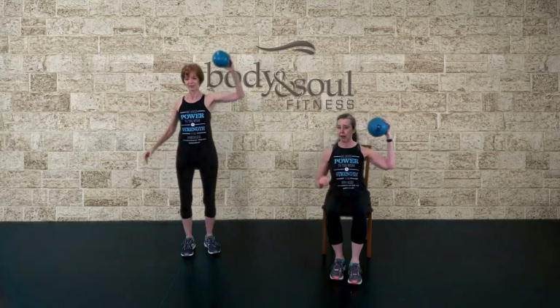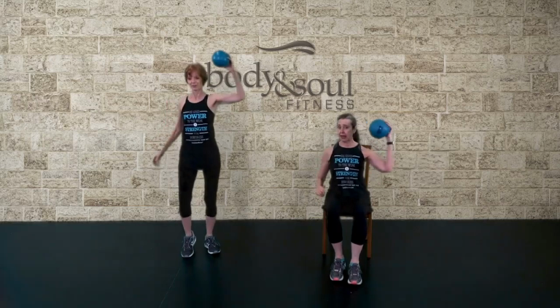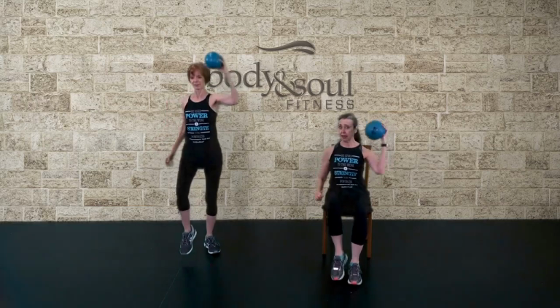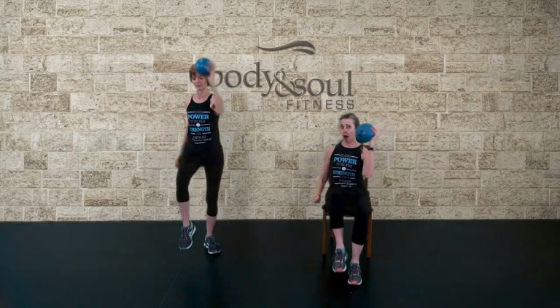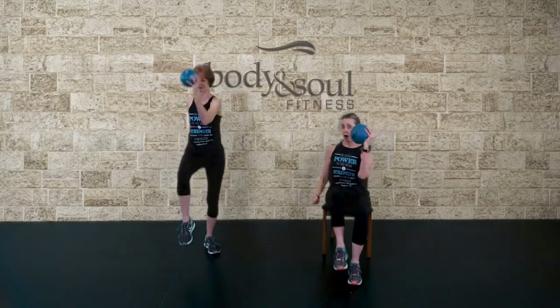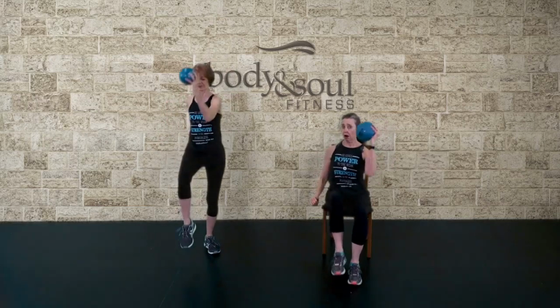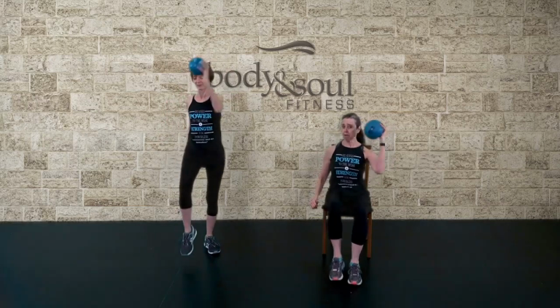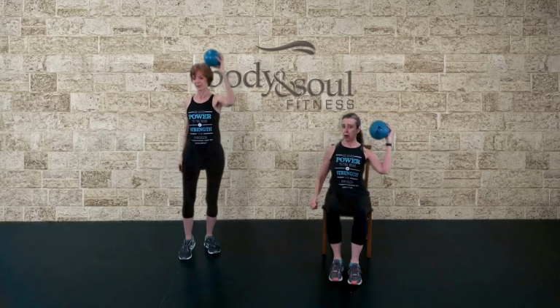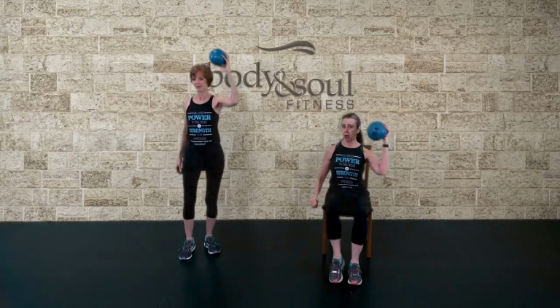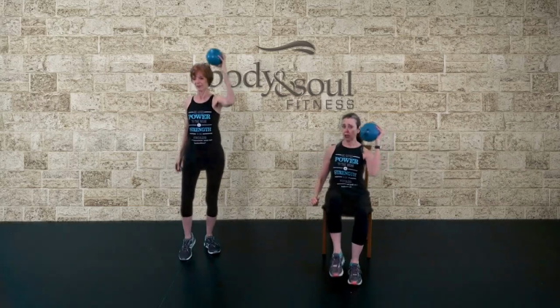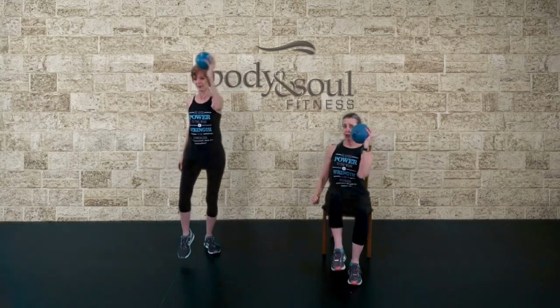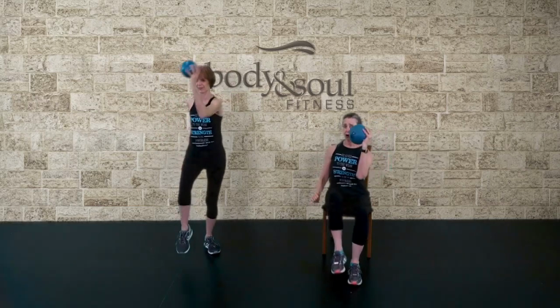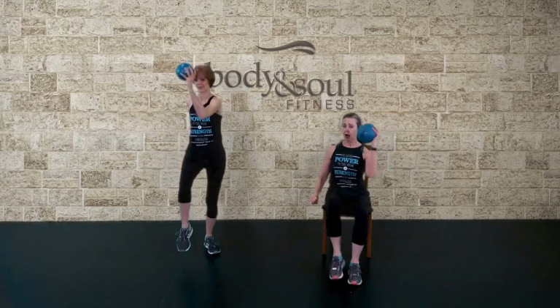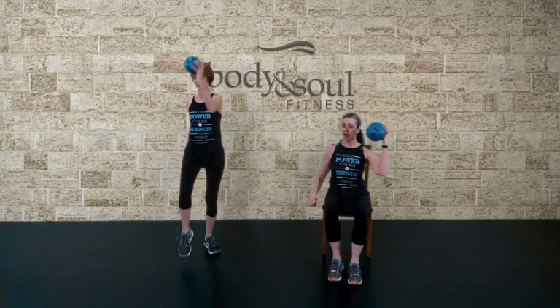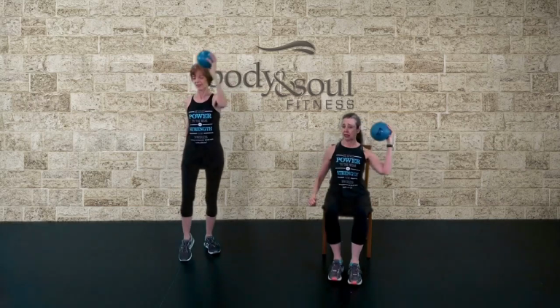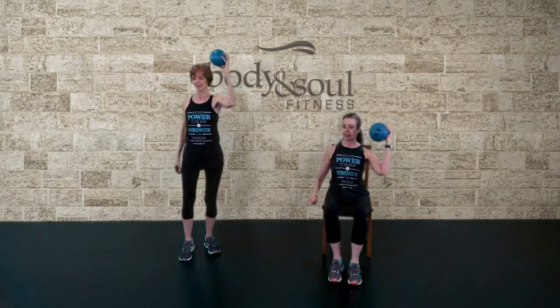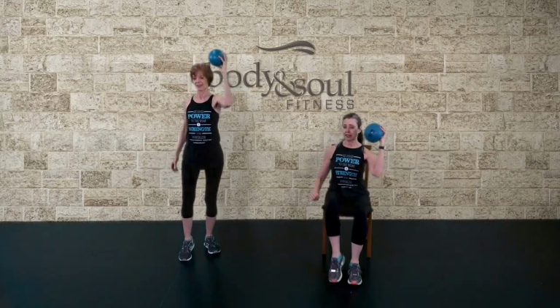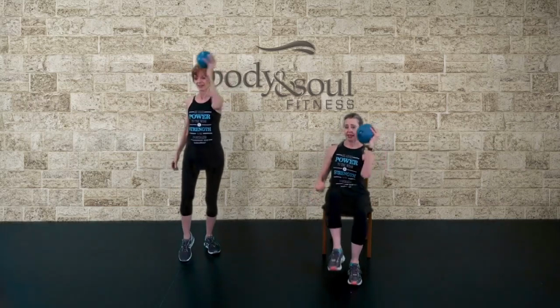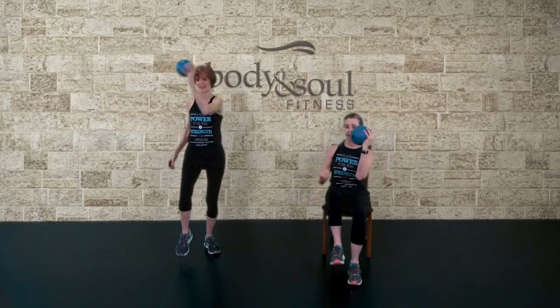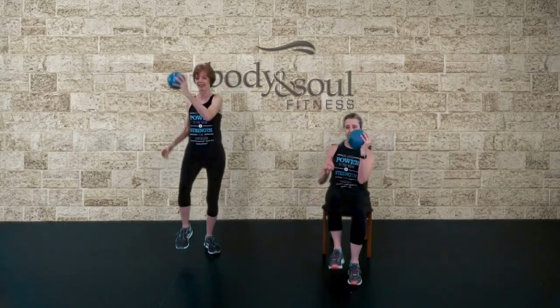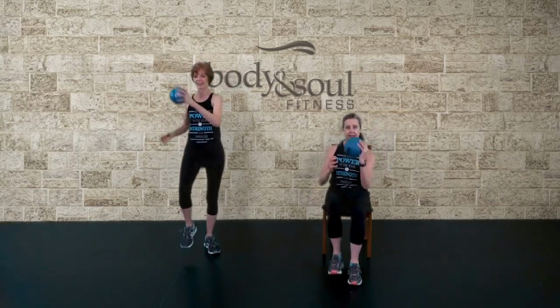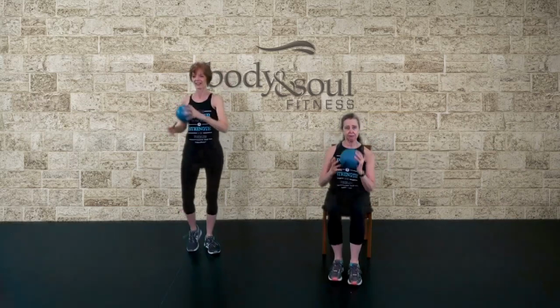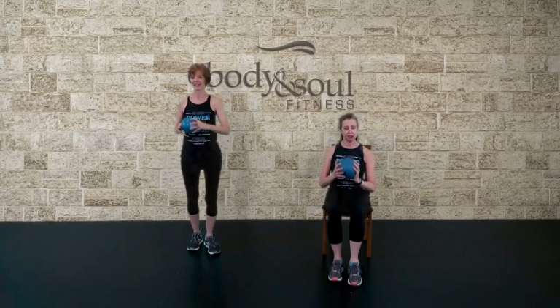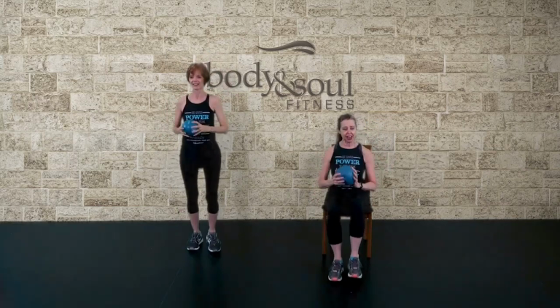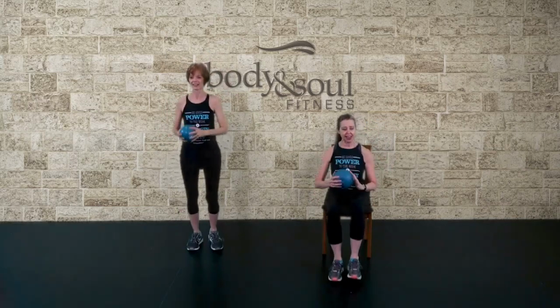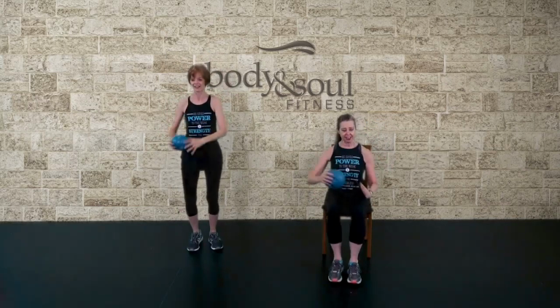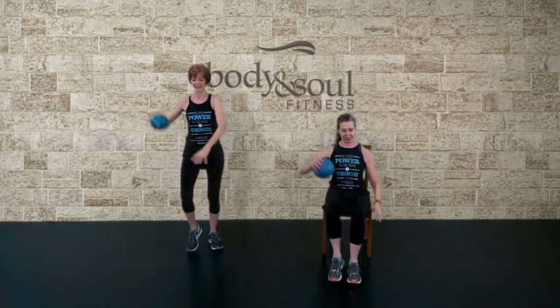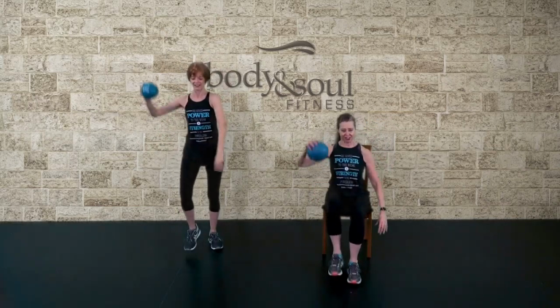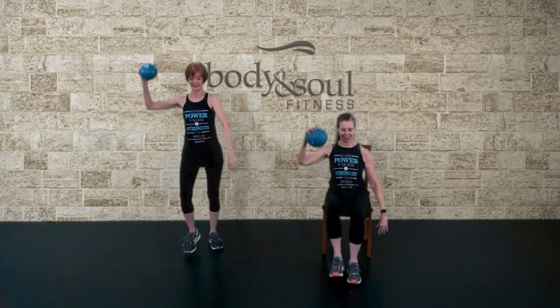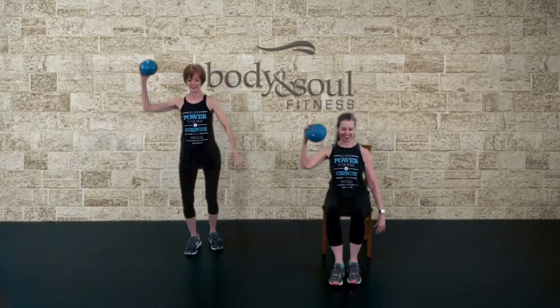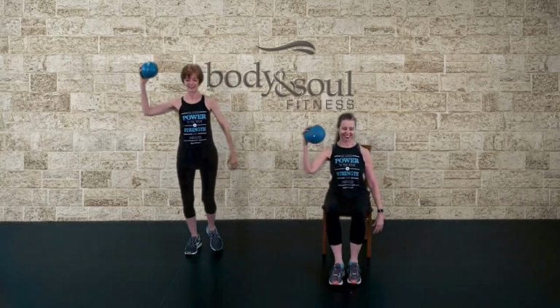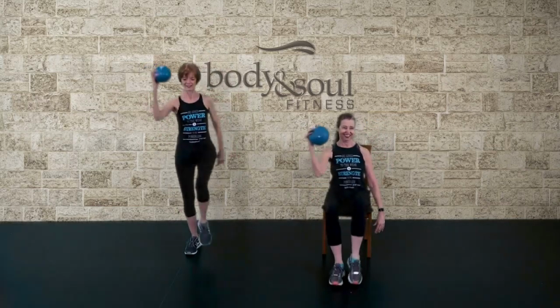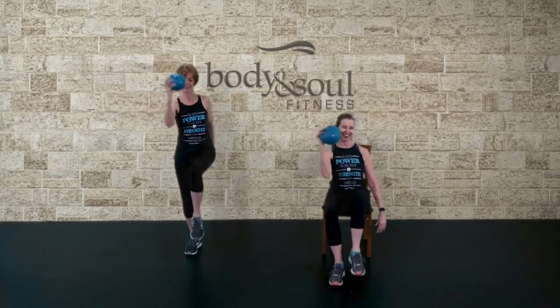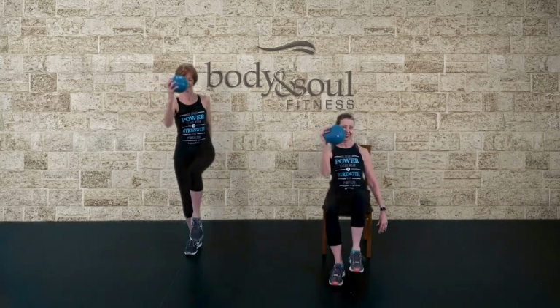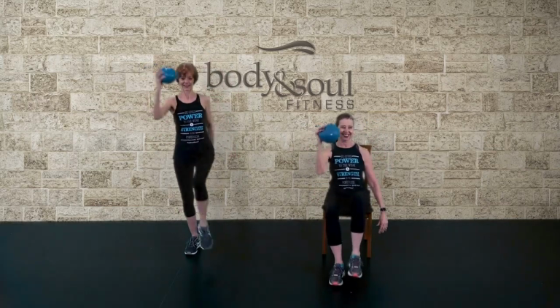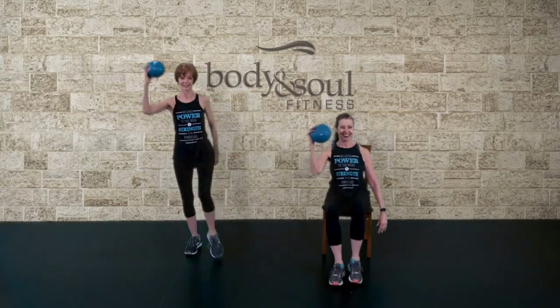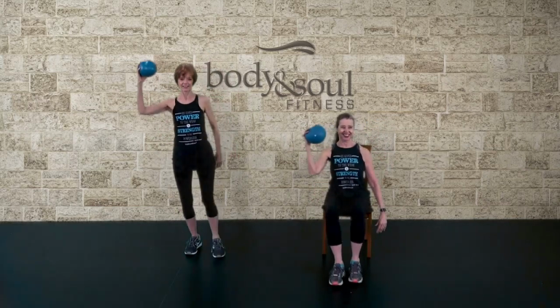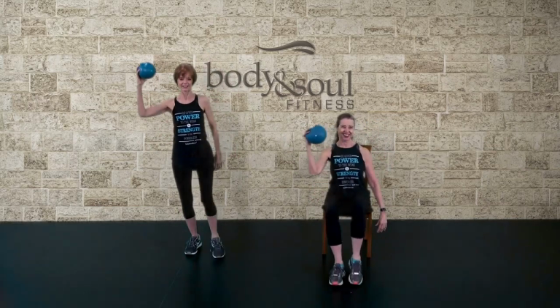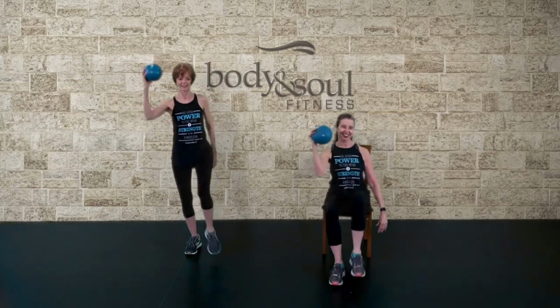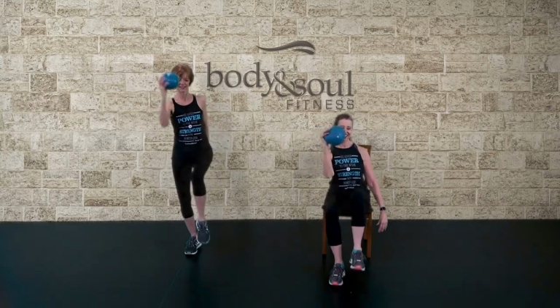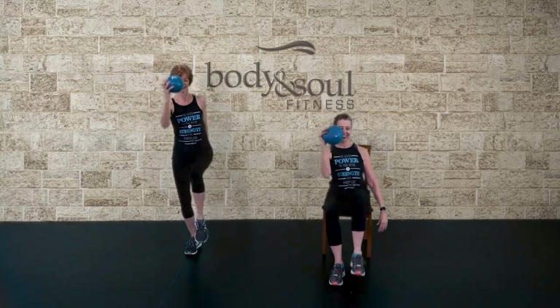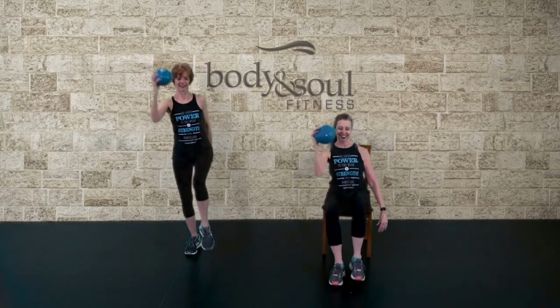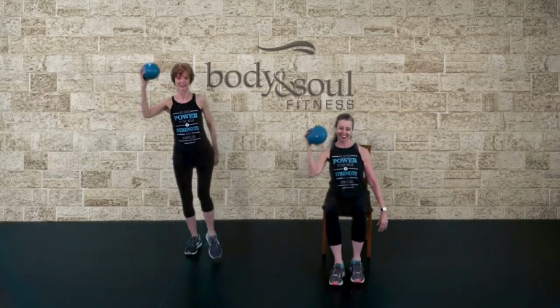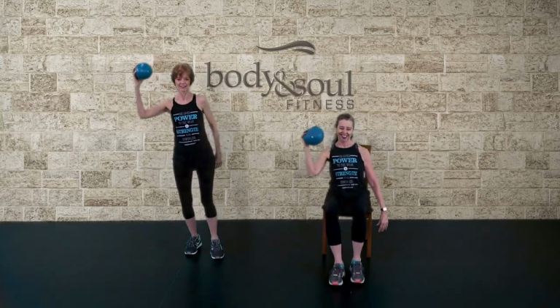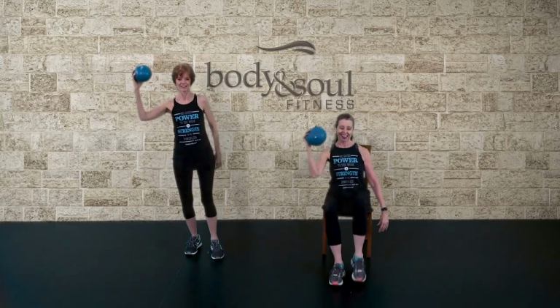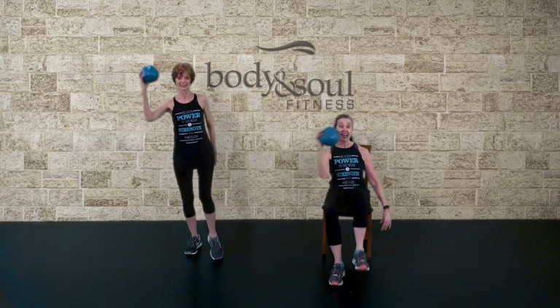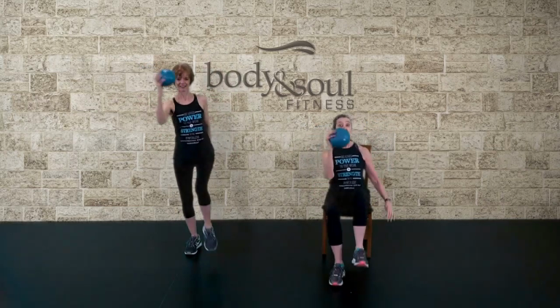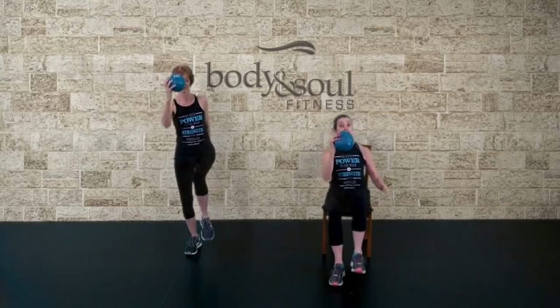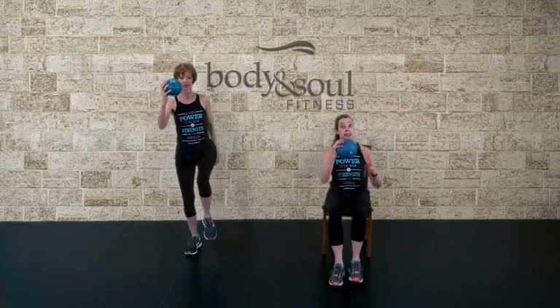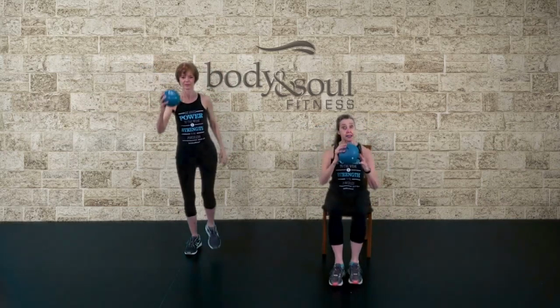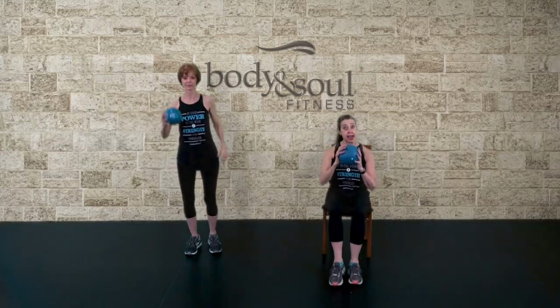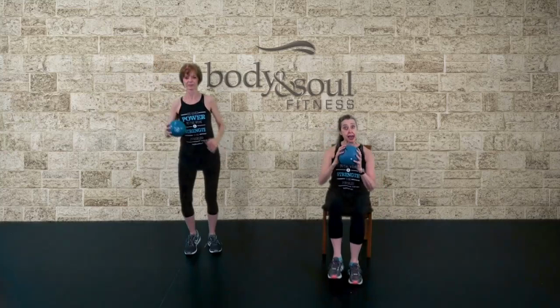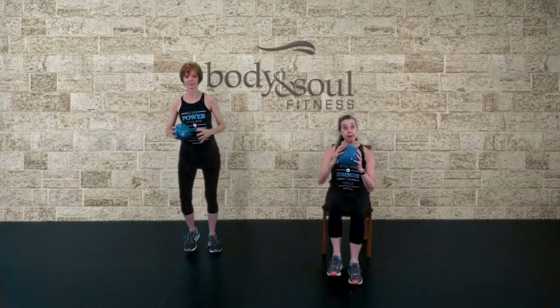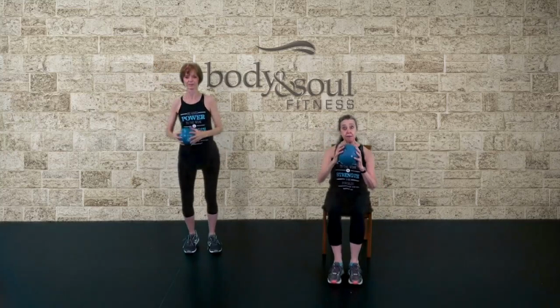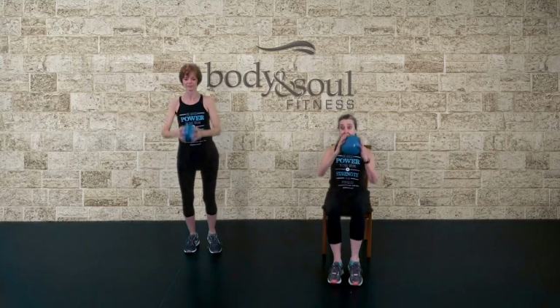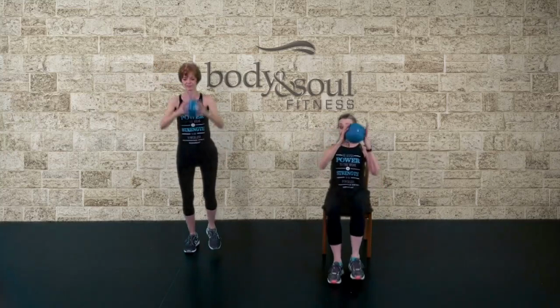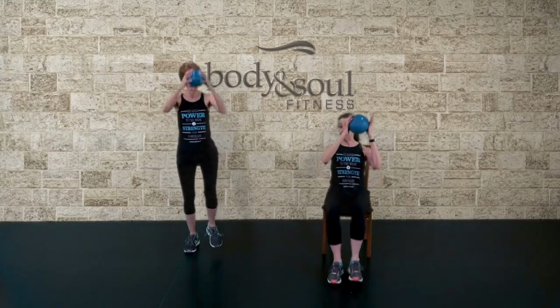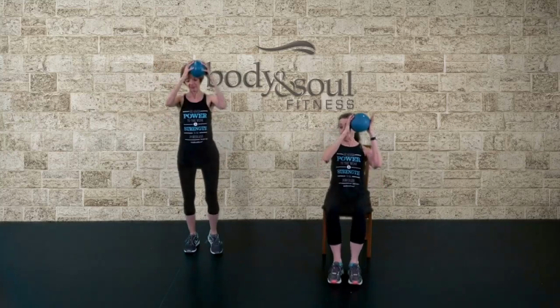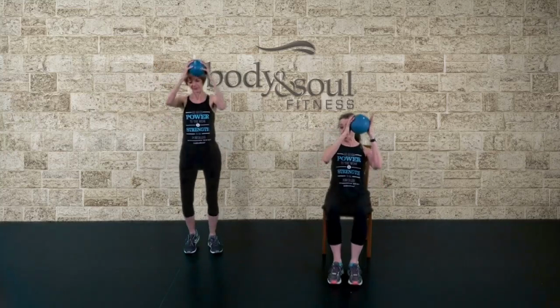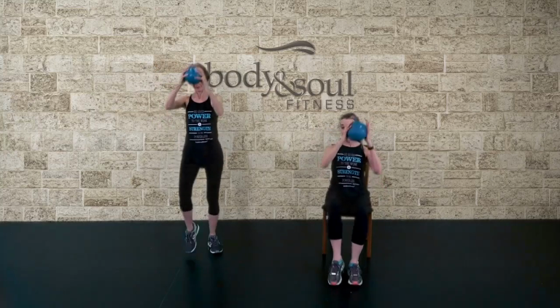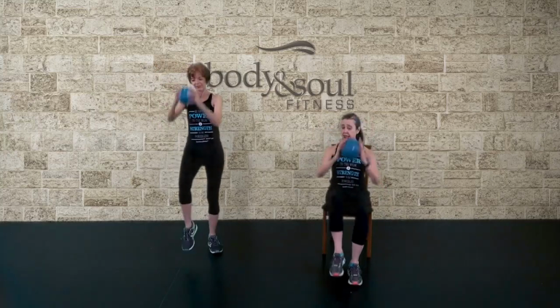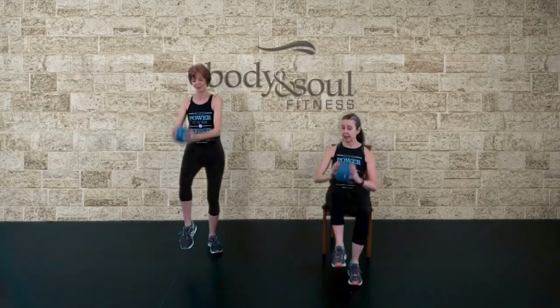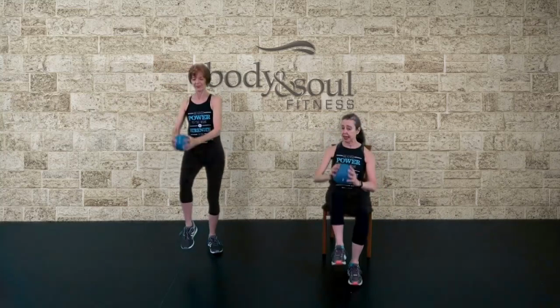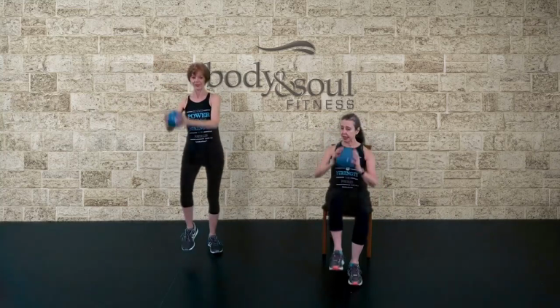This arm, hold it far. Step, step, shake. Step, knee, hold it, shake.